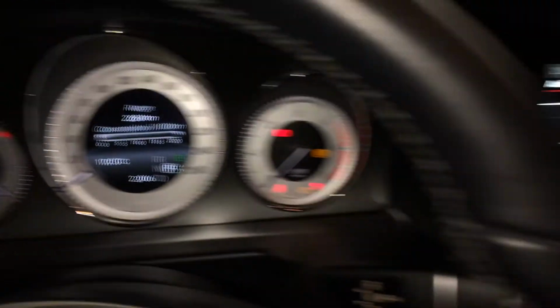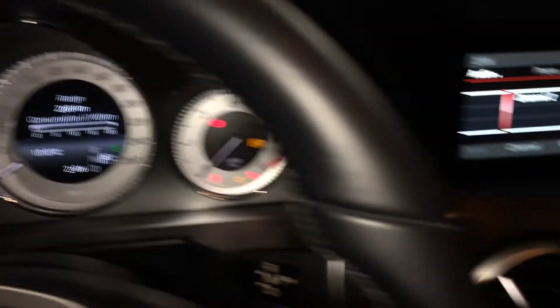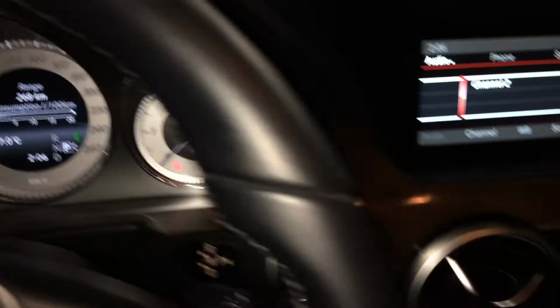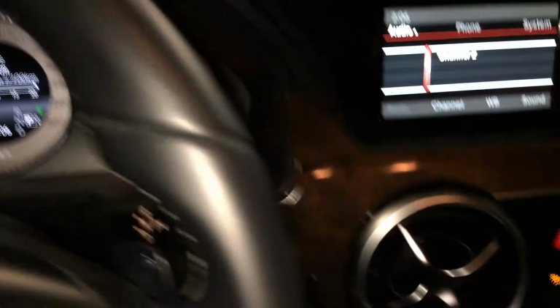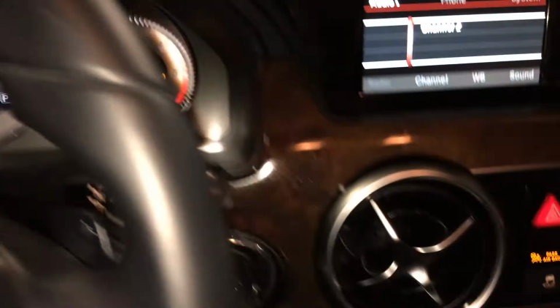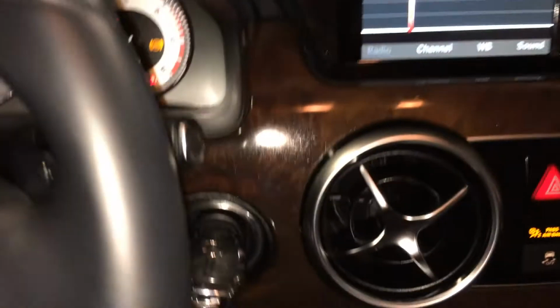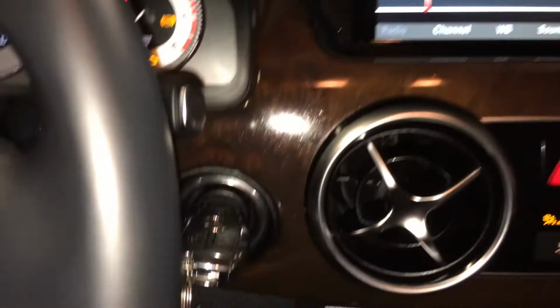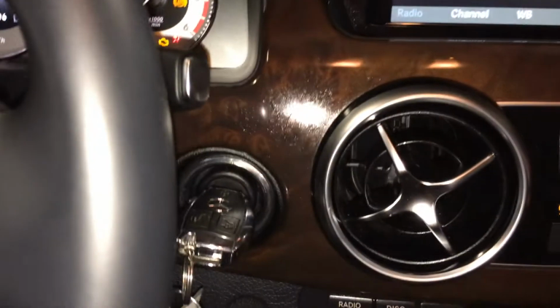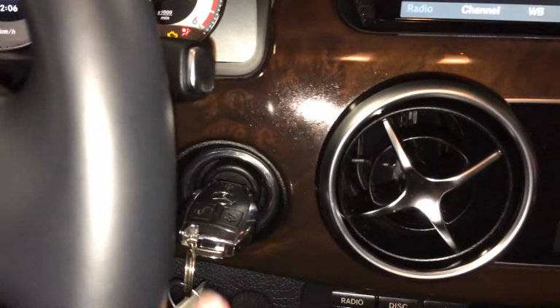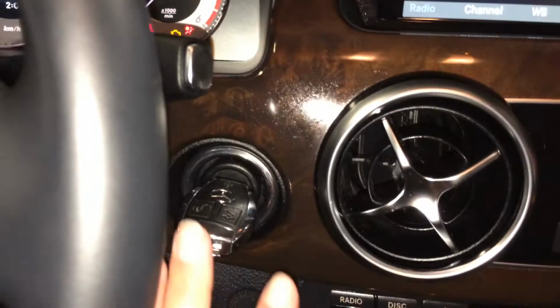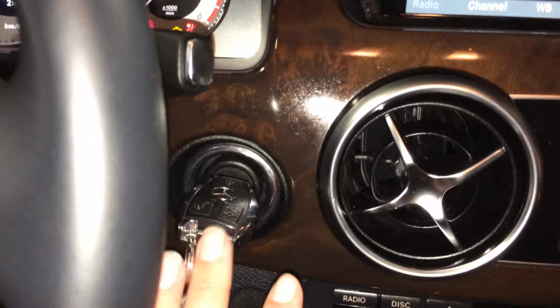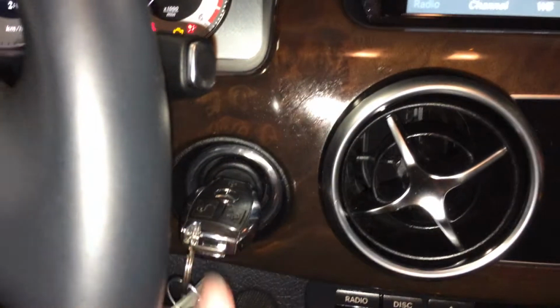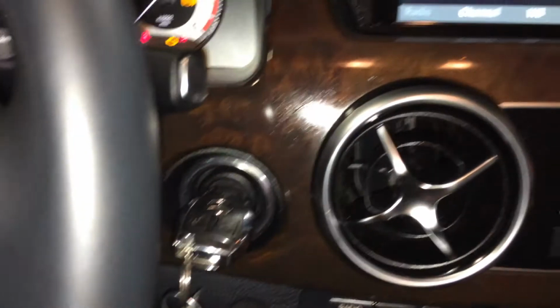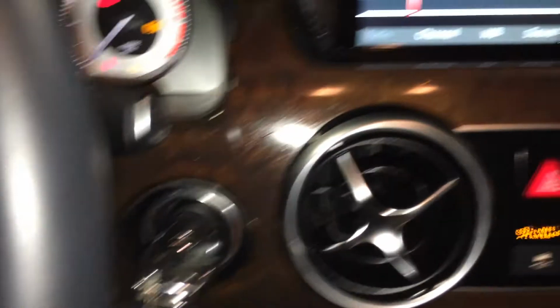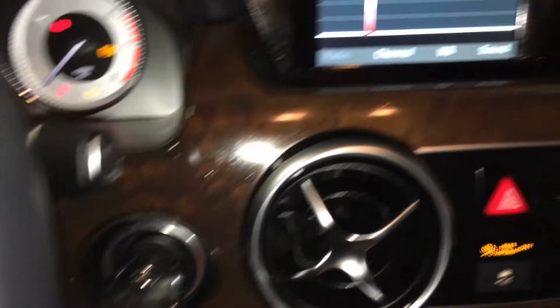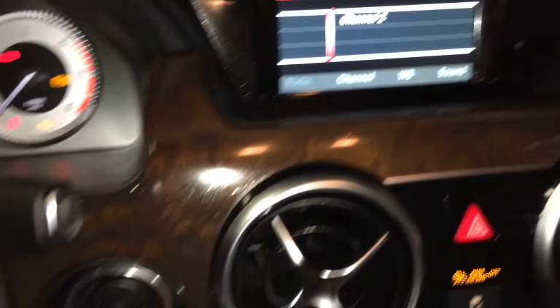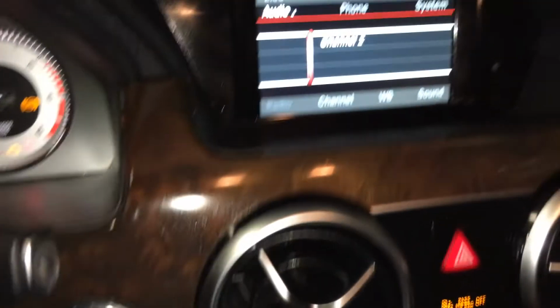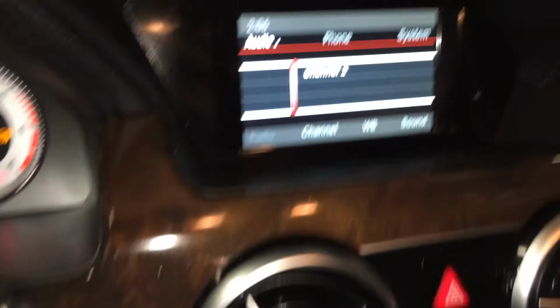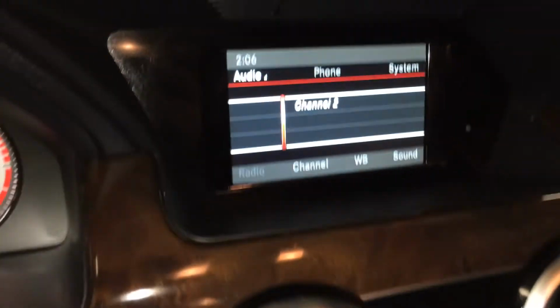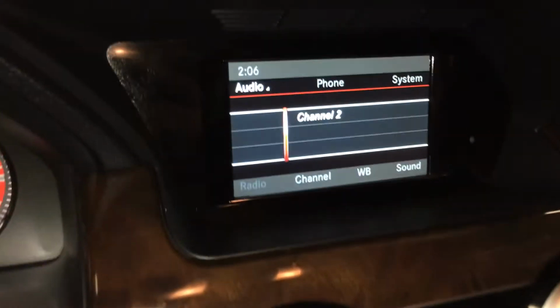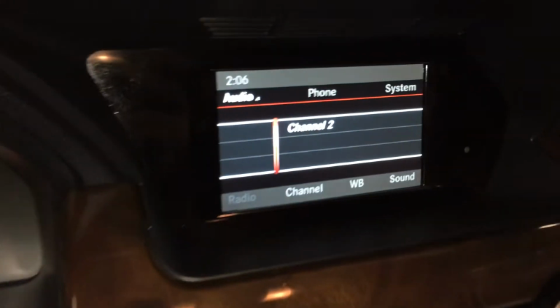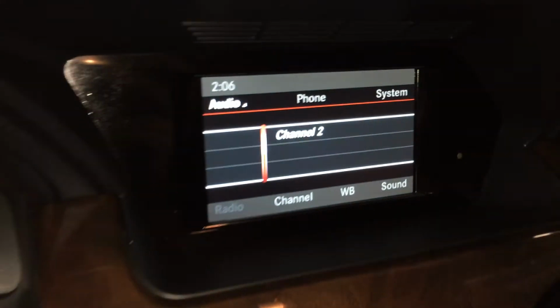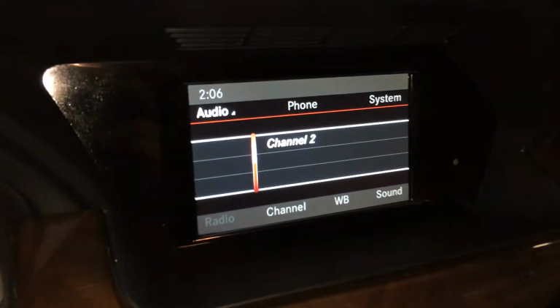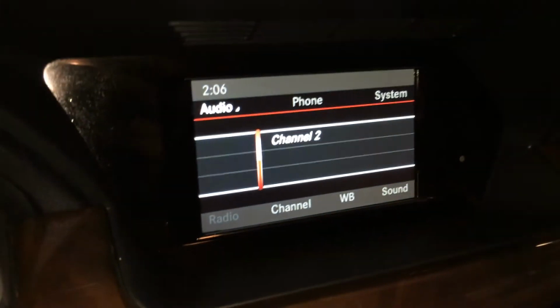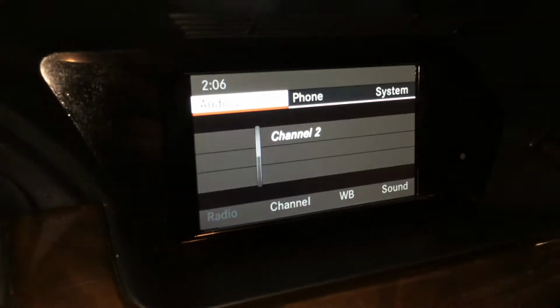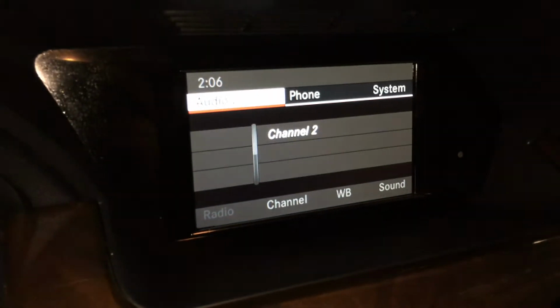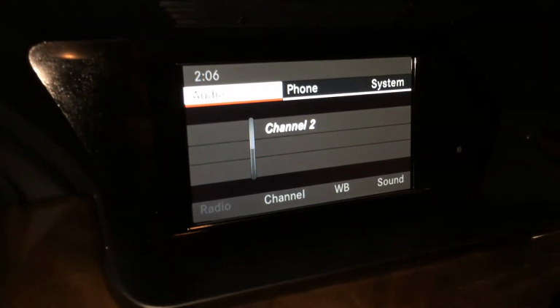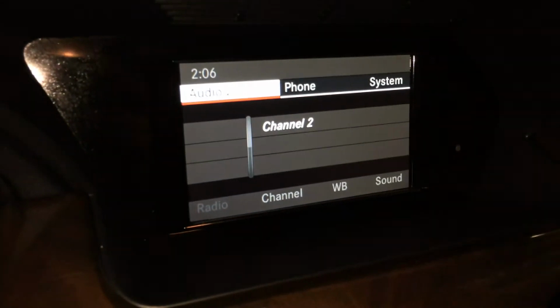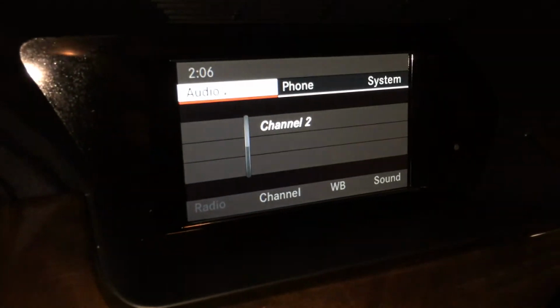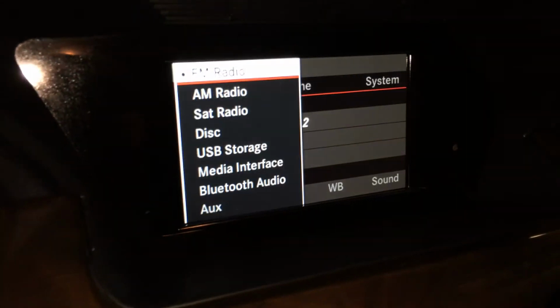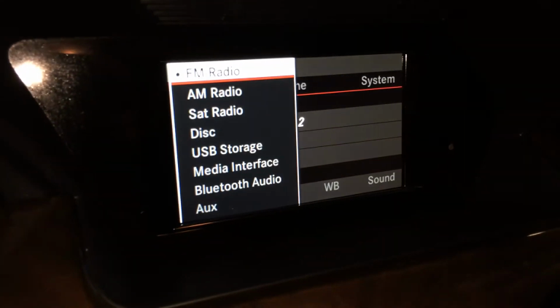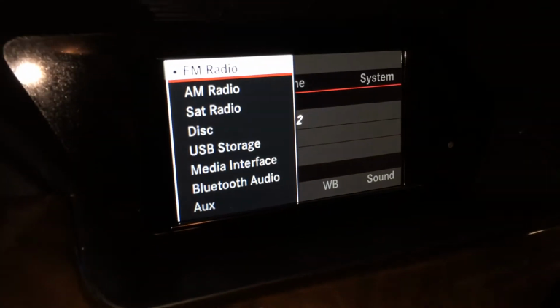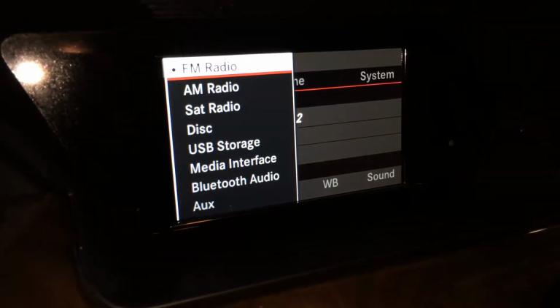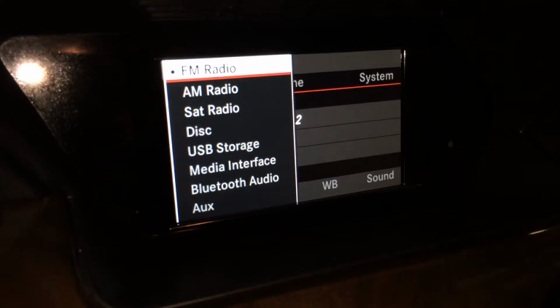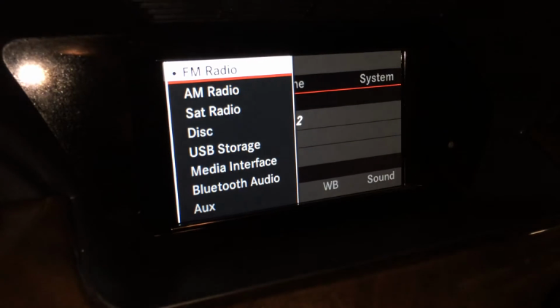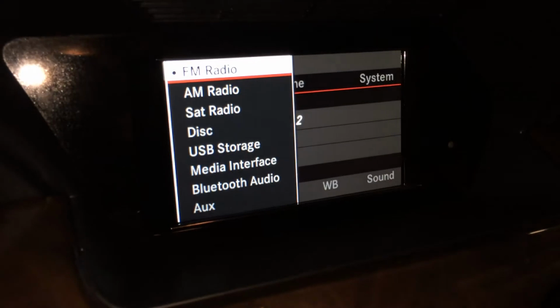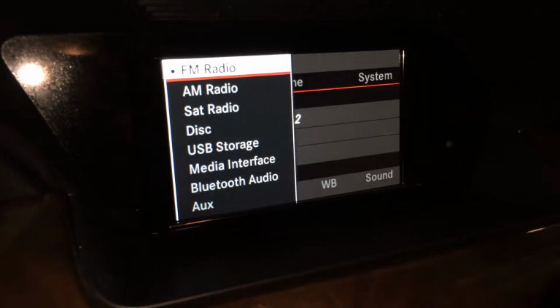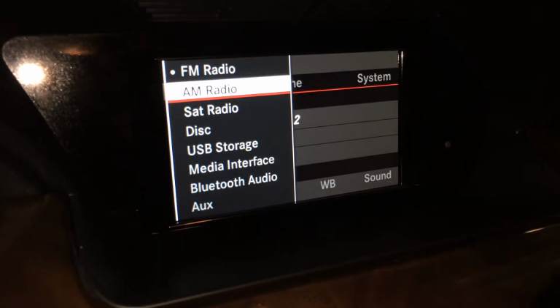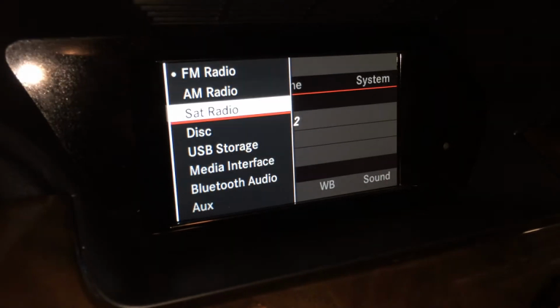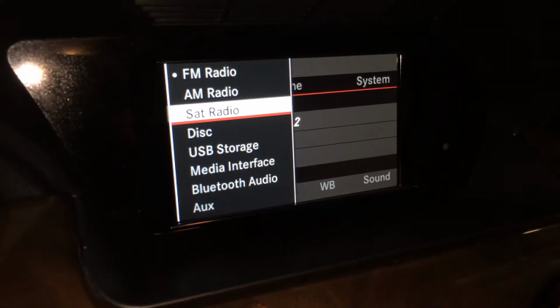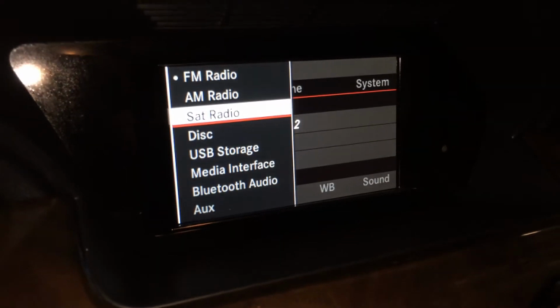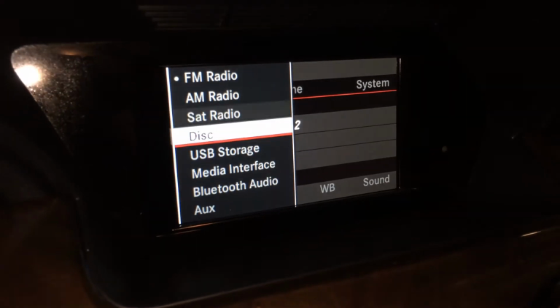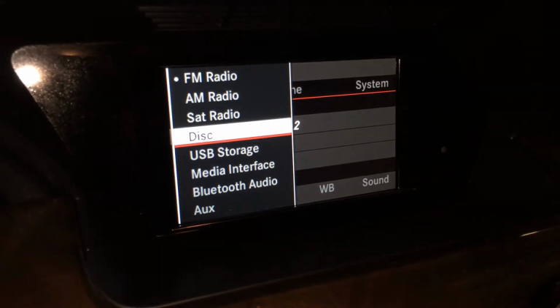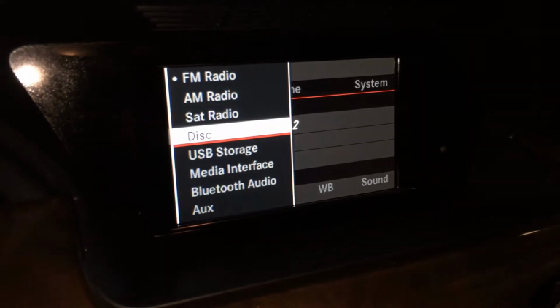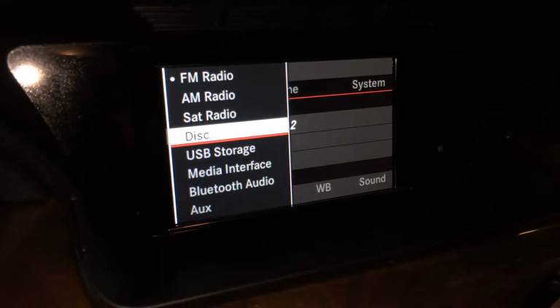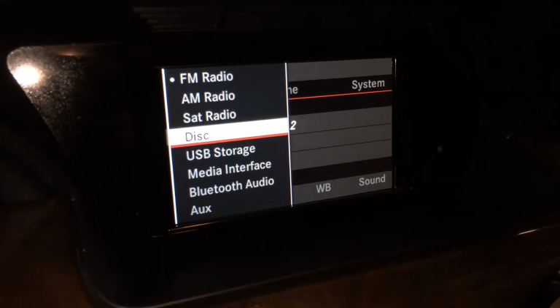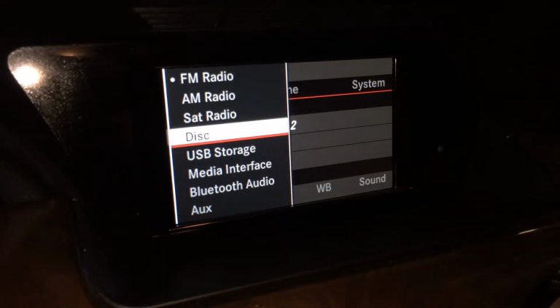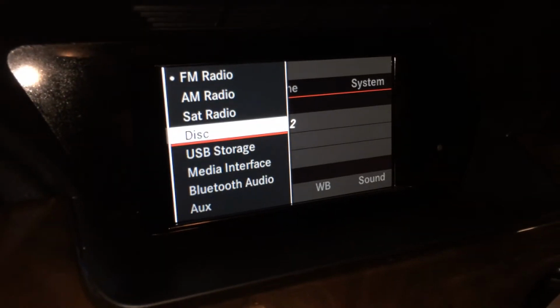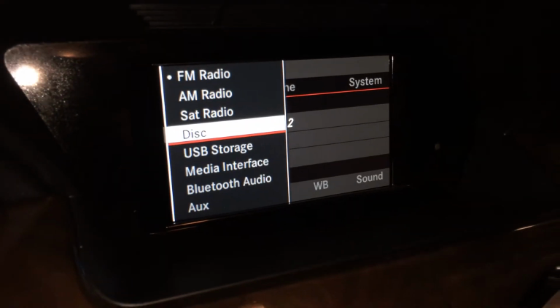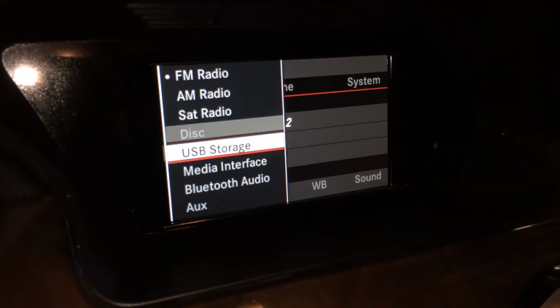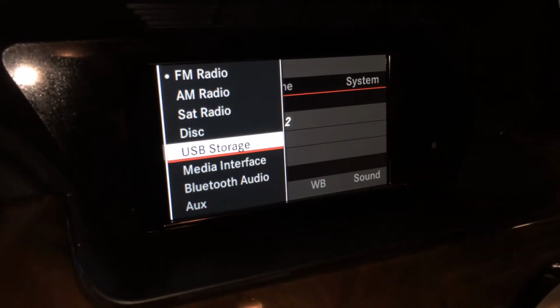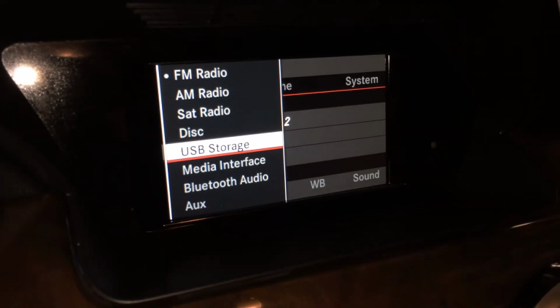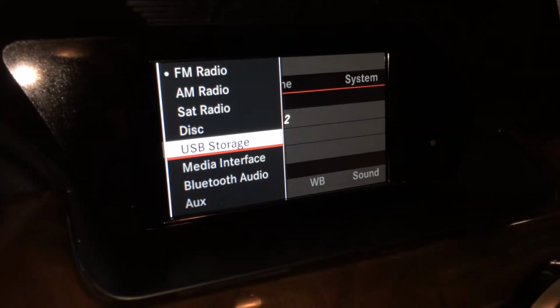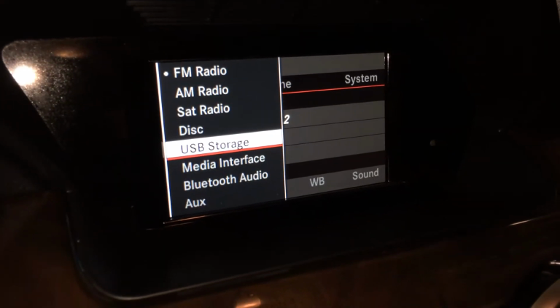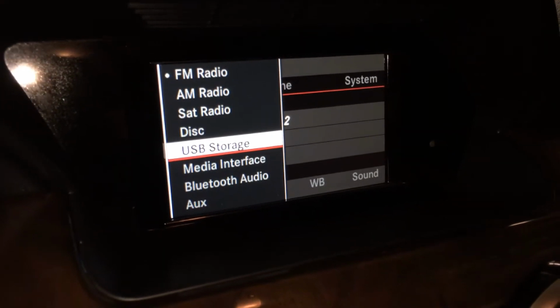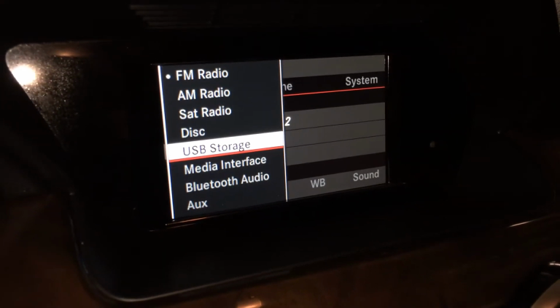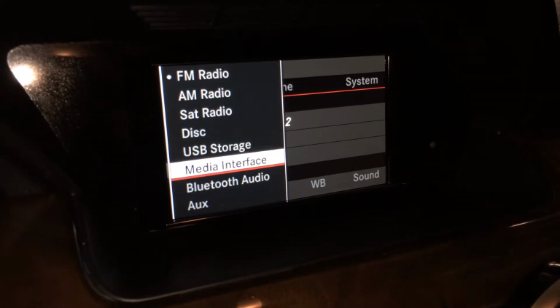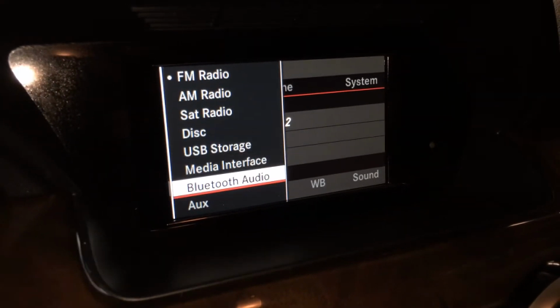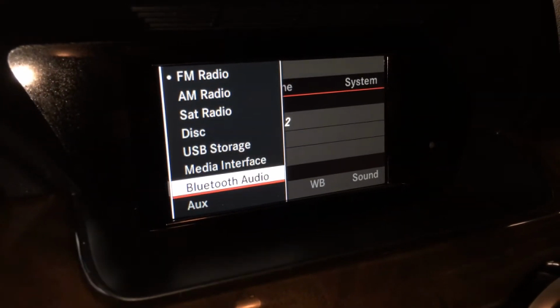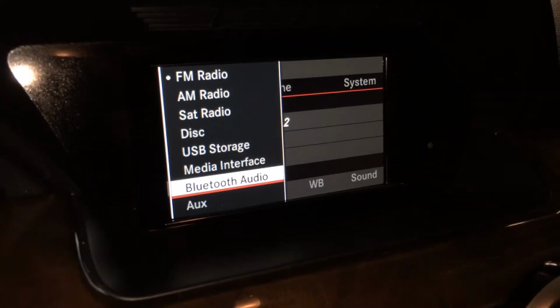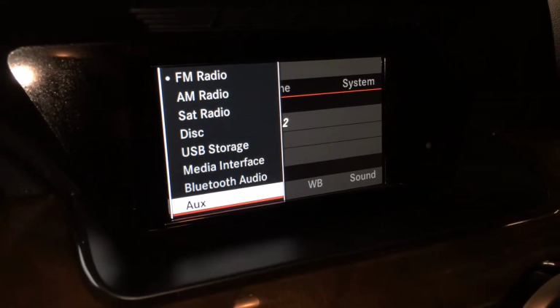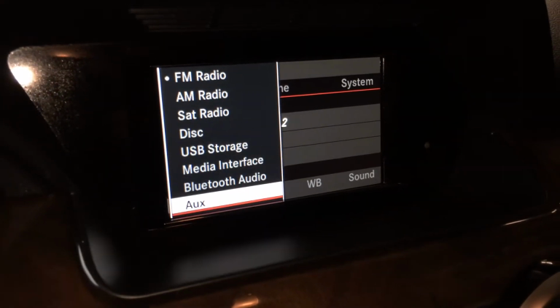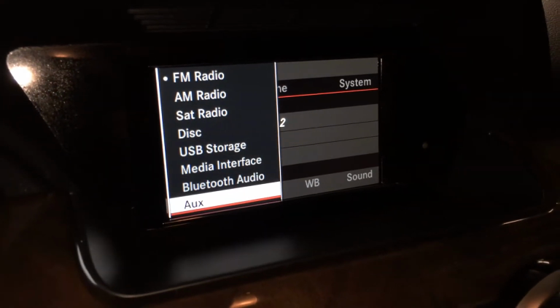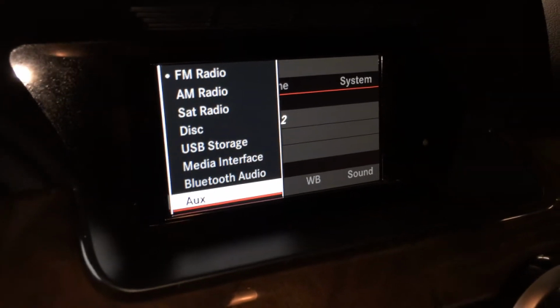Key ignition. AM, FM satellite, CD. You have USB, auxiliary, and Bluetooth.